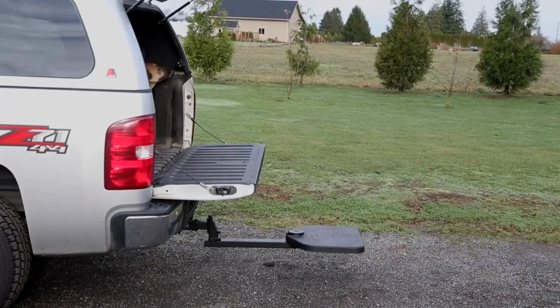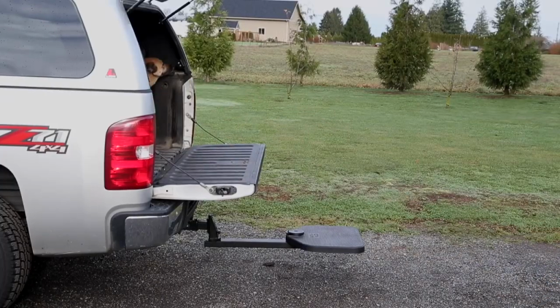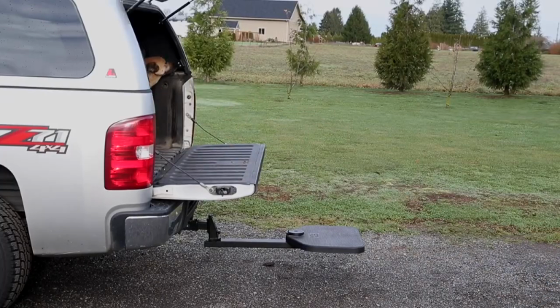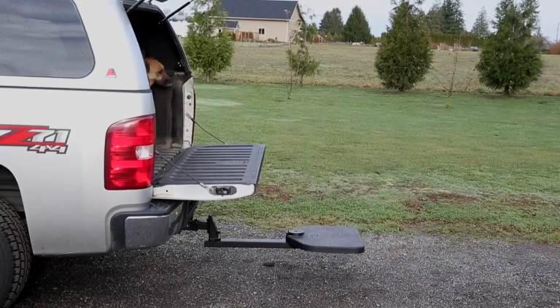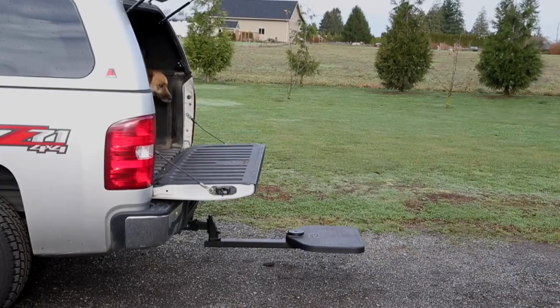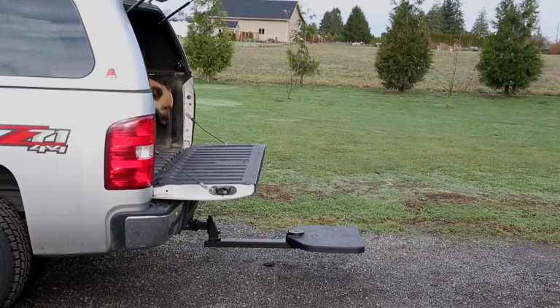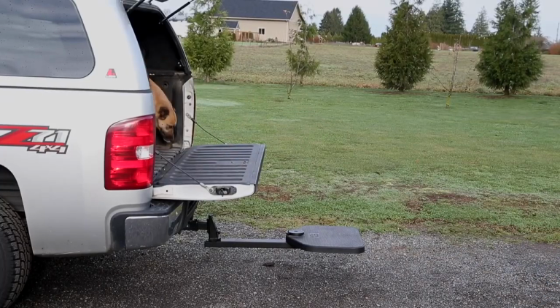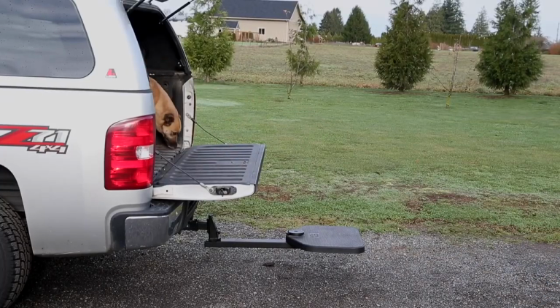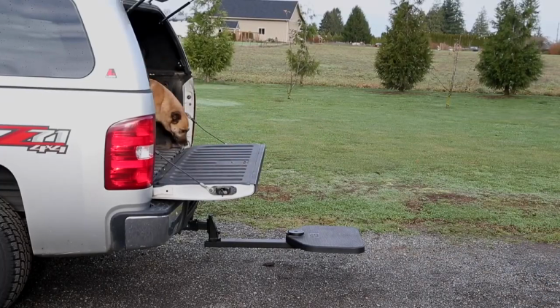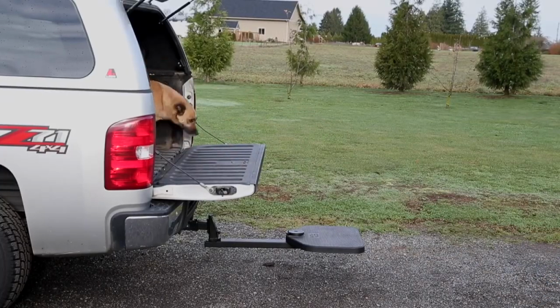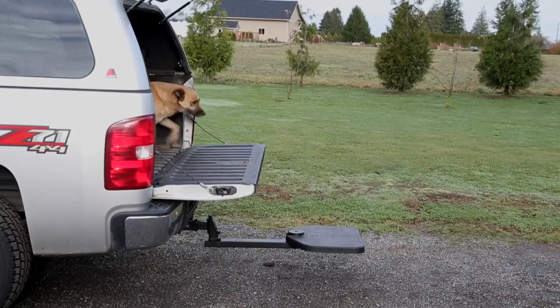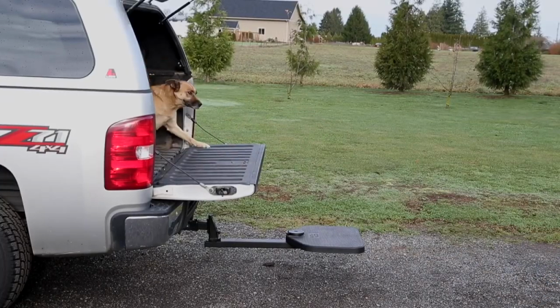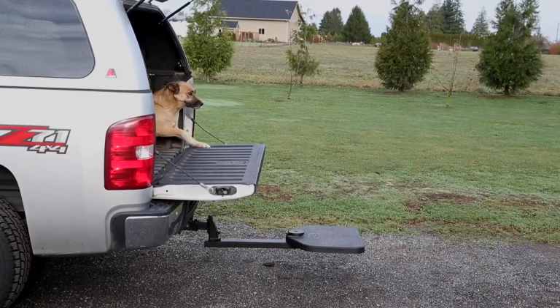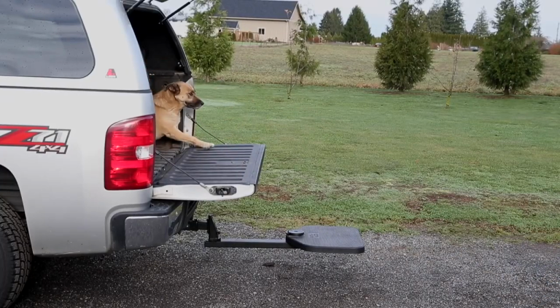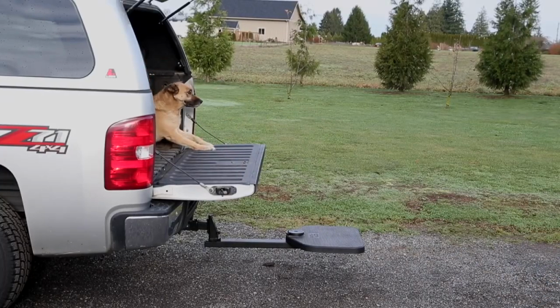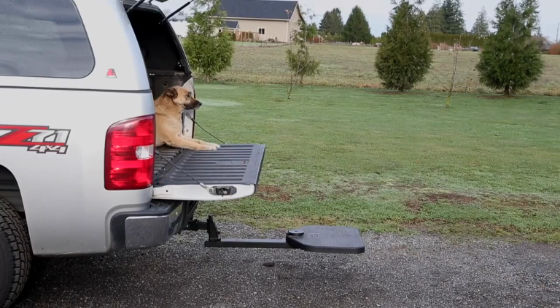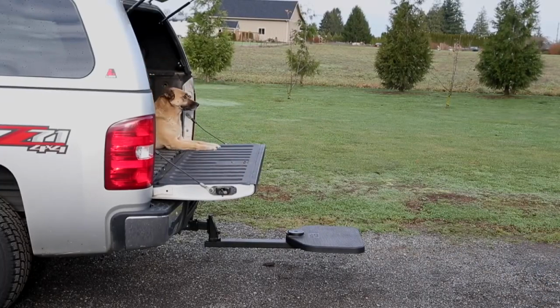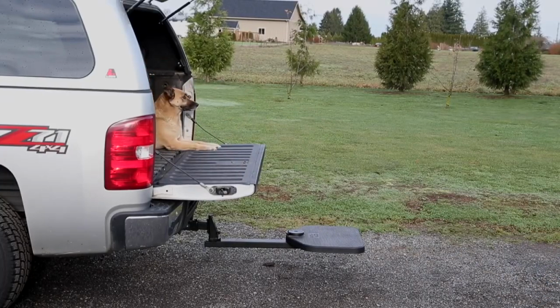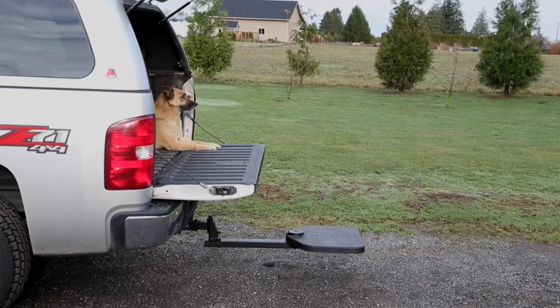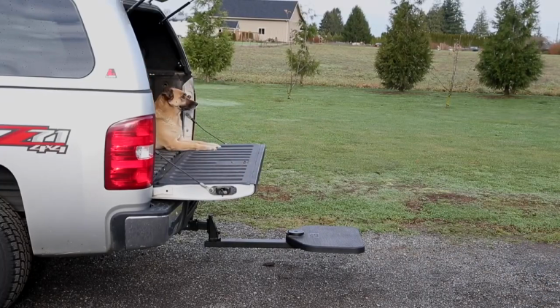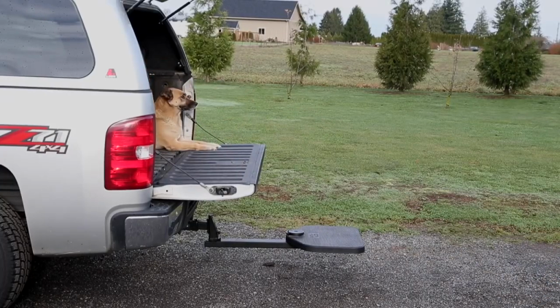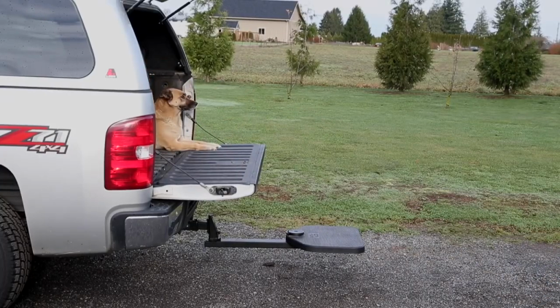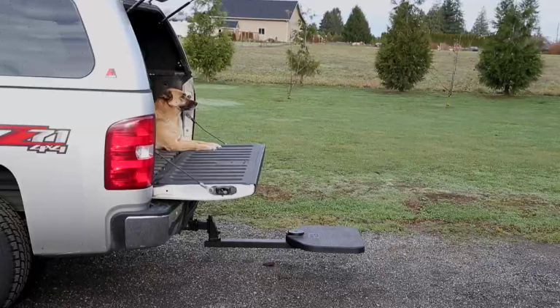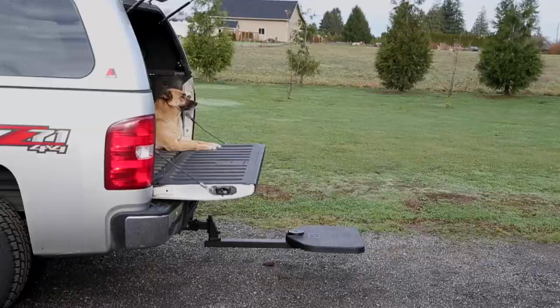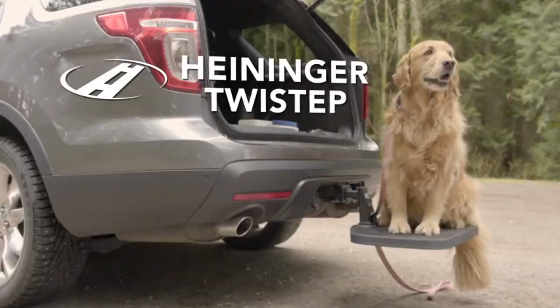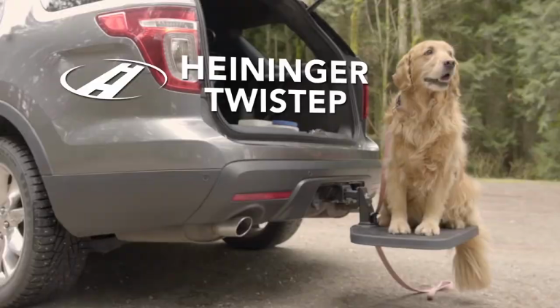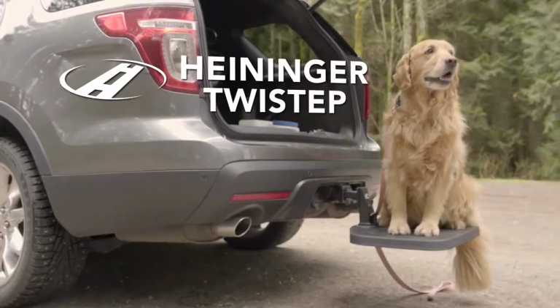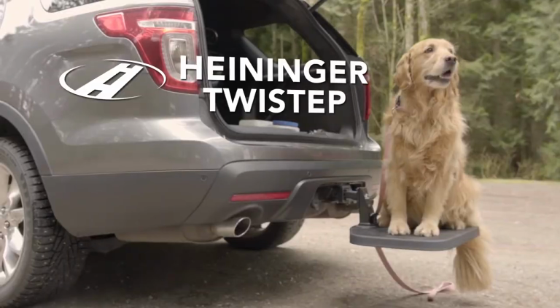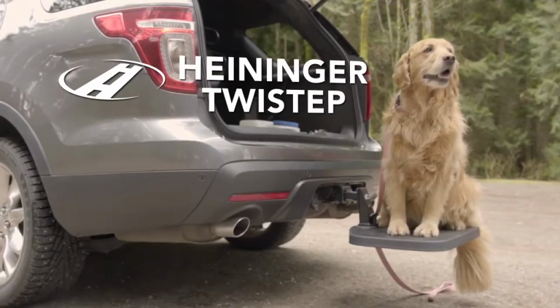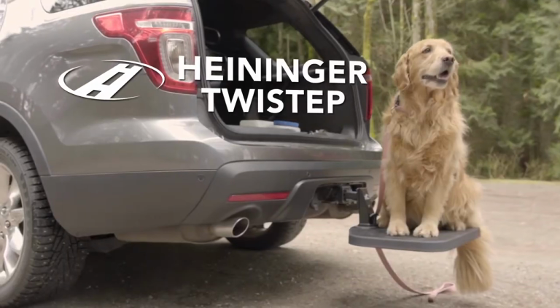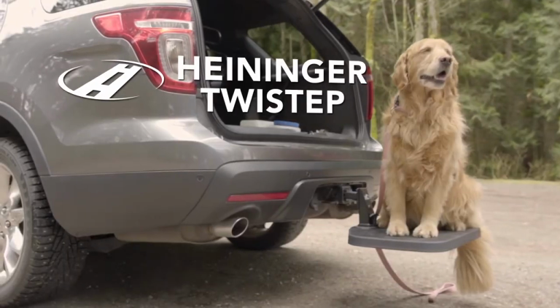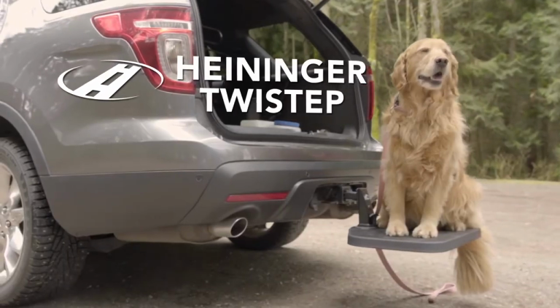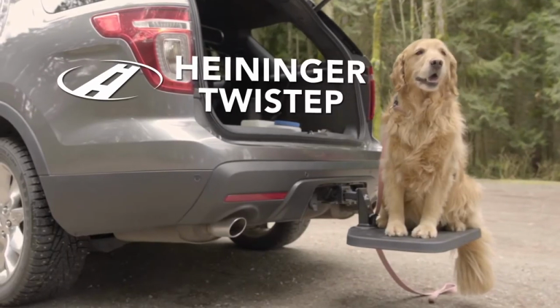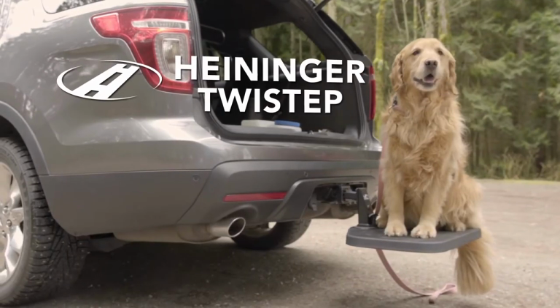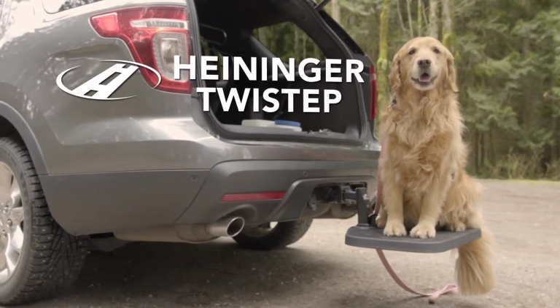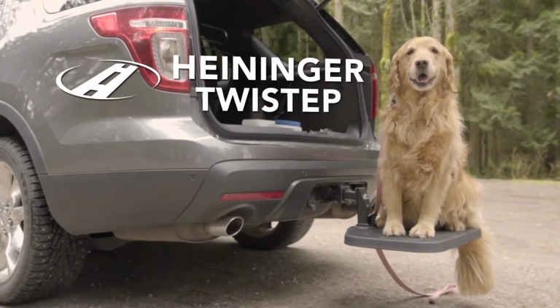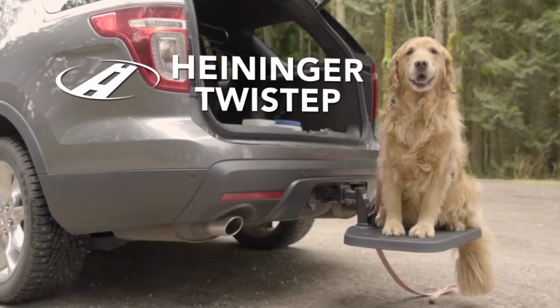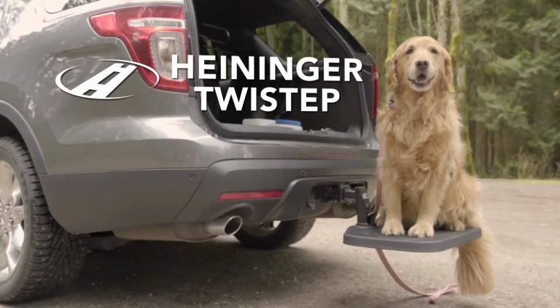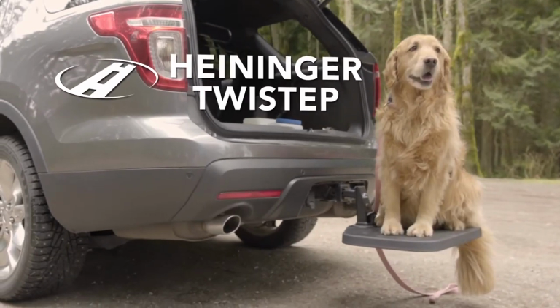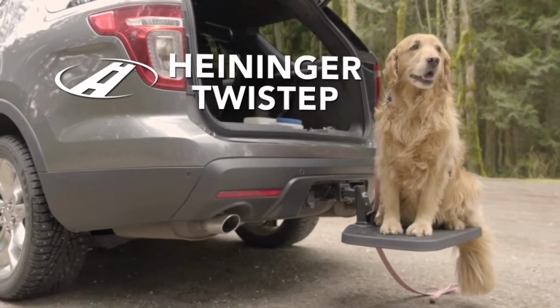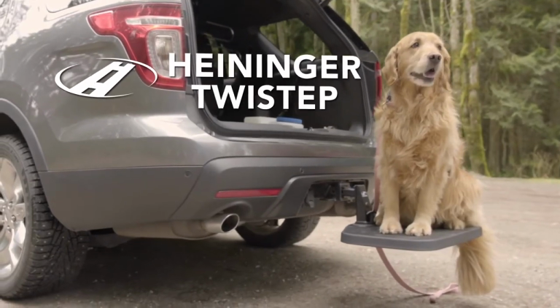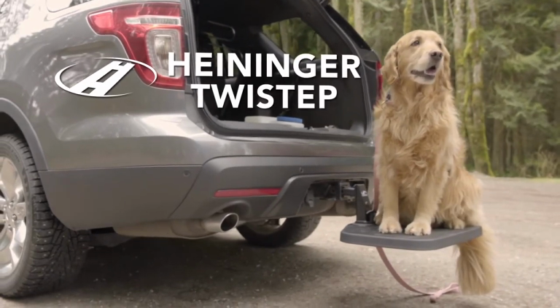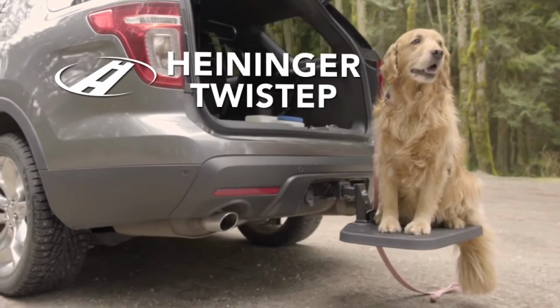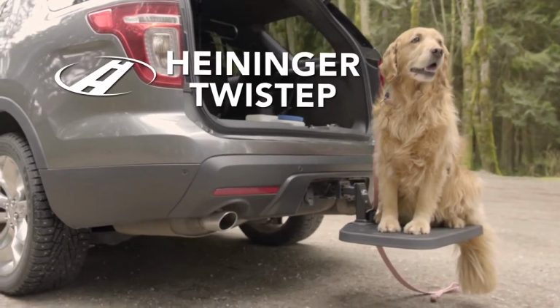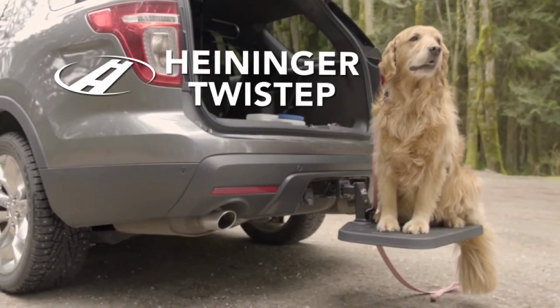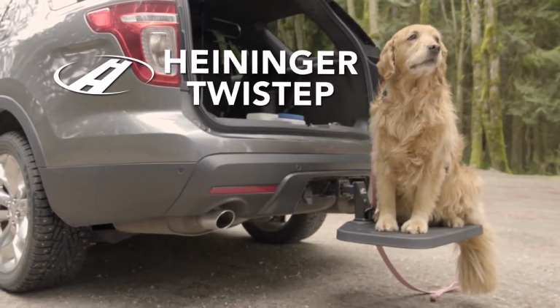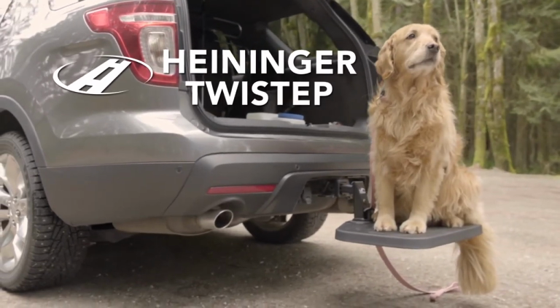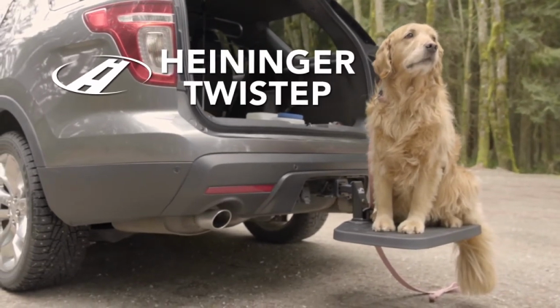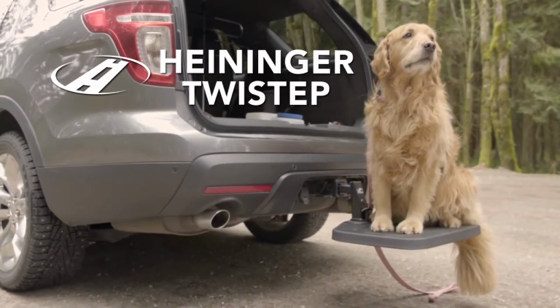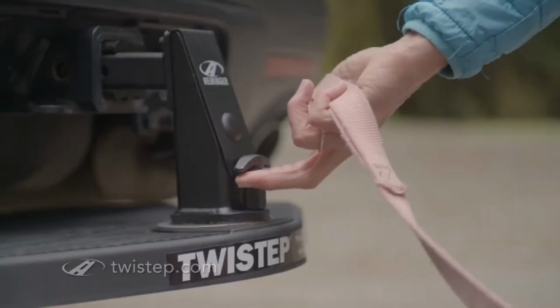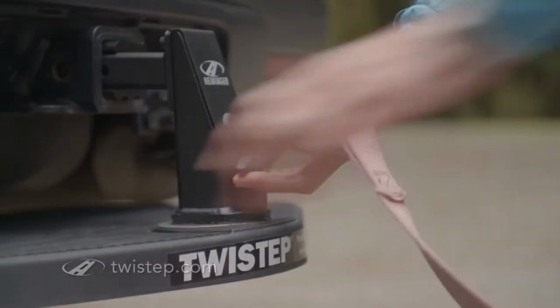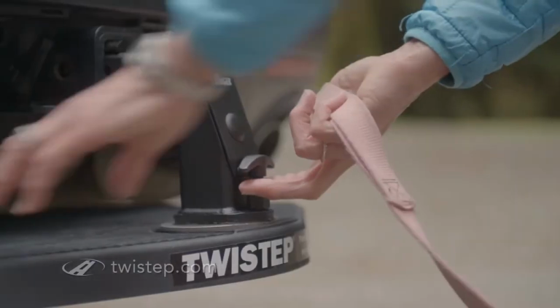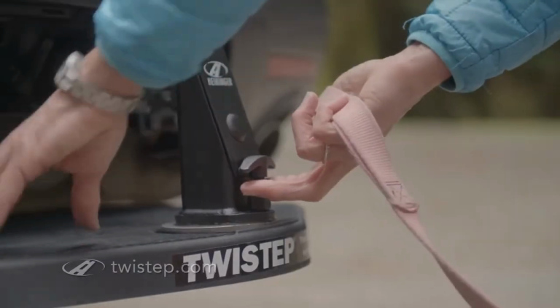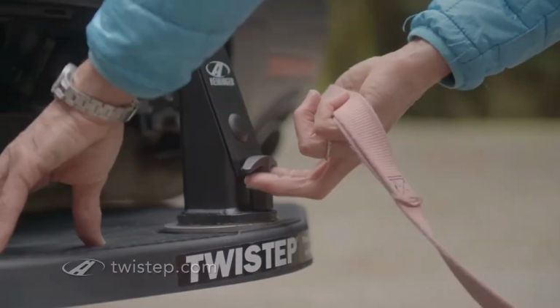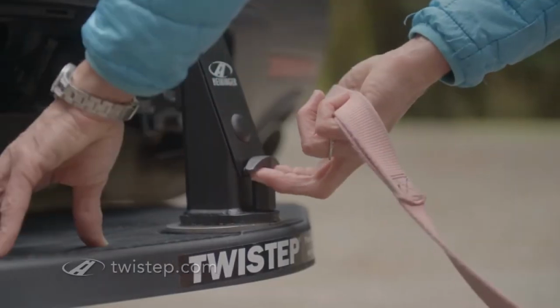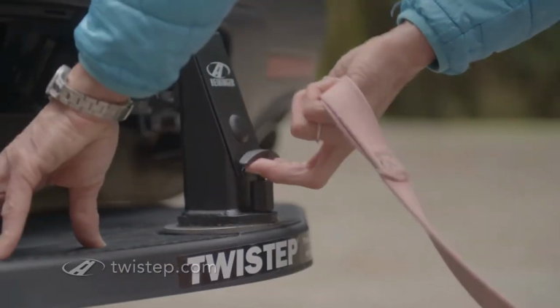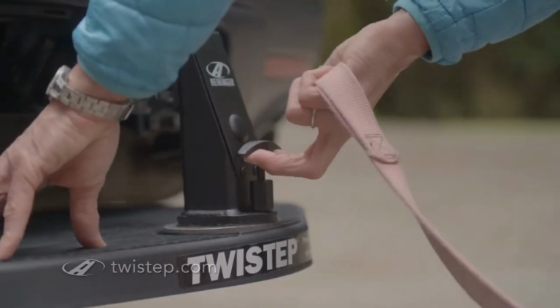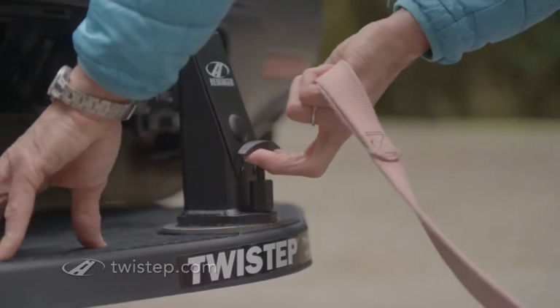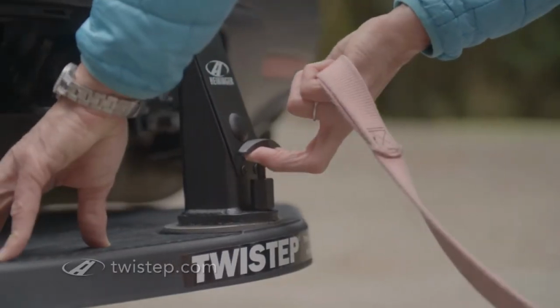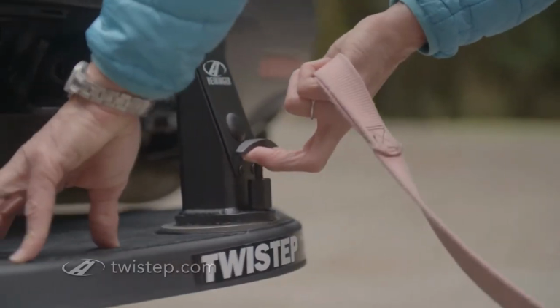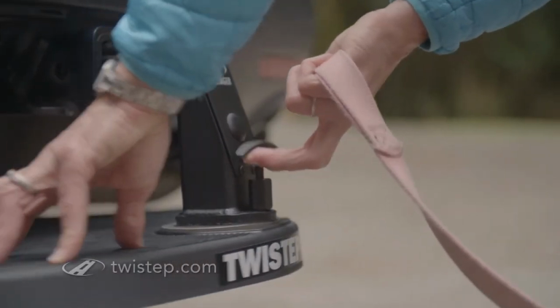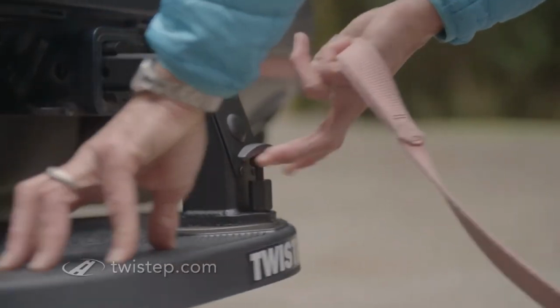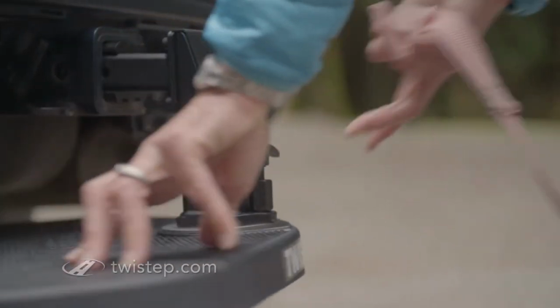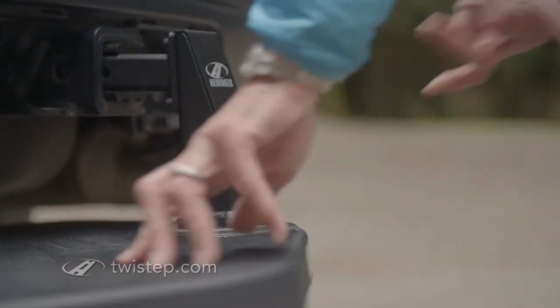So pack up your car, strap on your Twist Step, and get ready for some pawsome adventures with your furry companion.